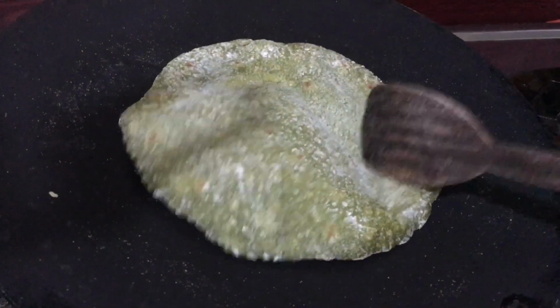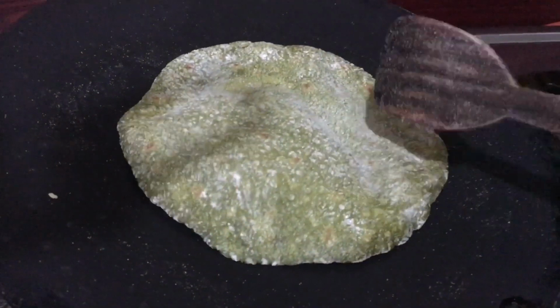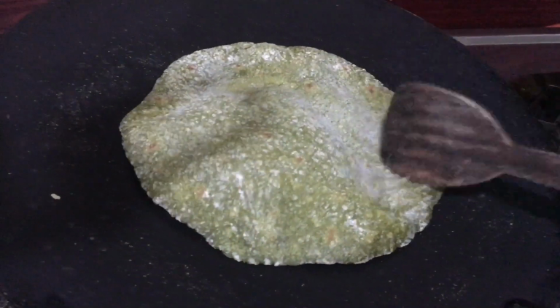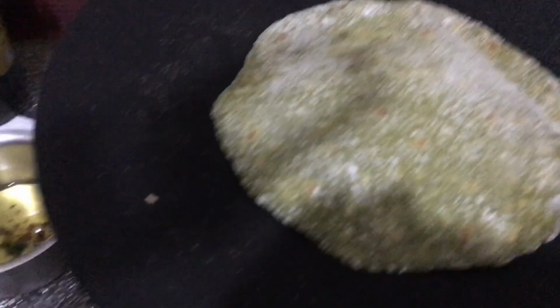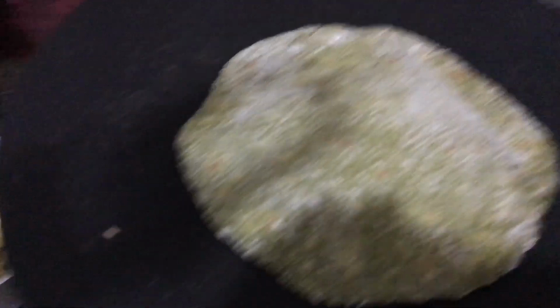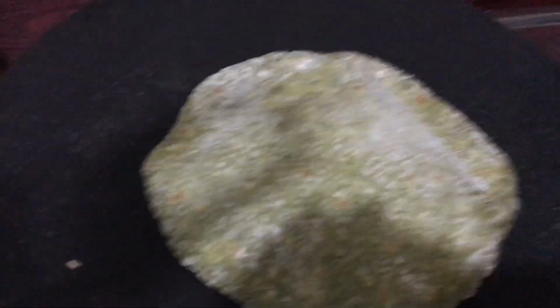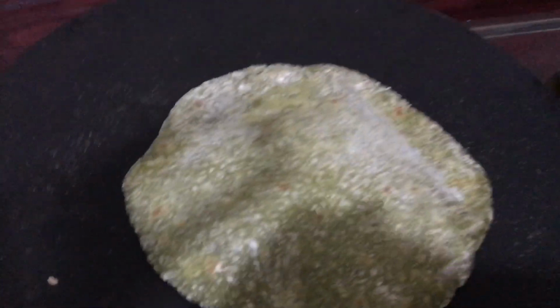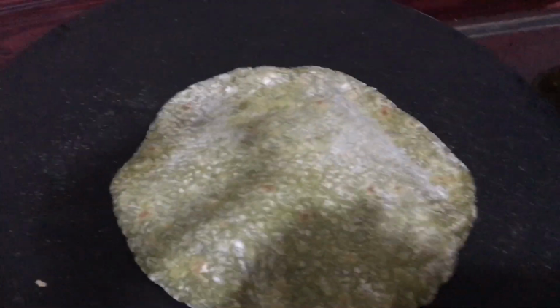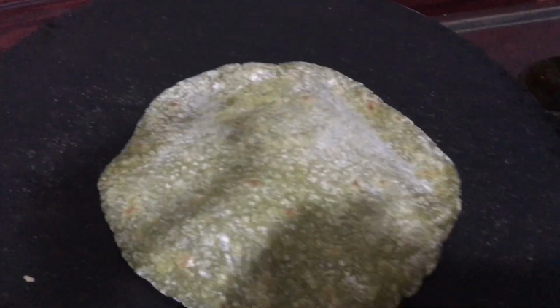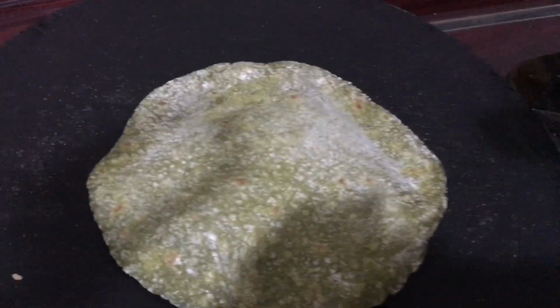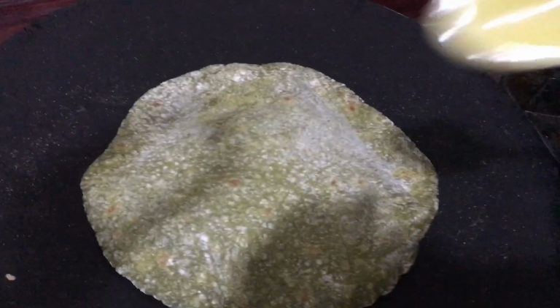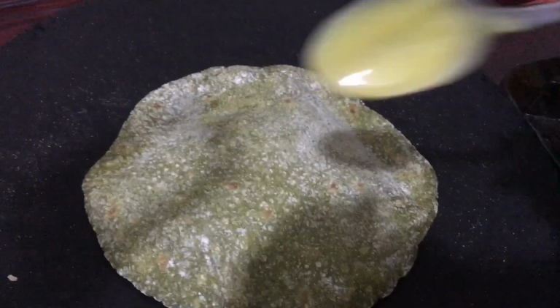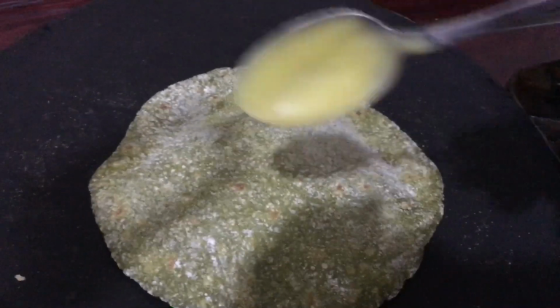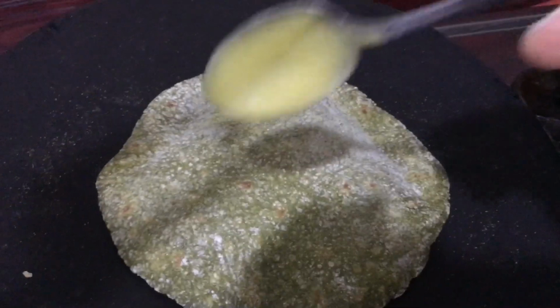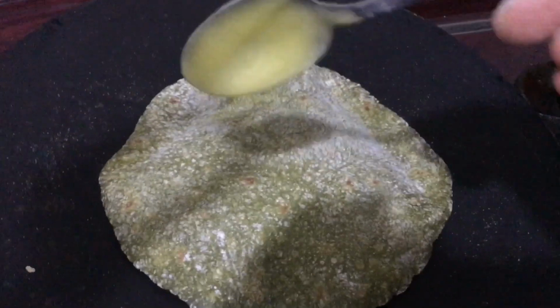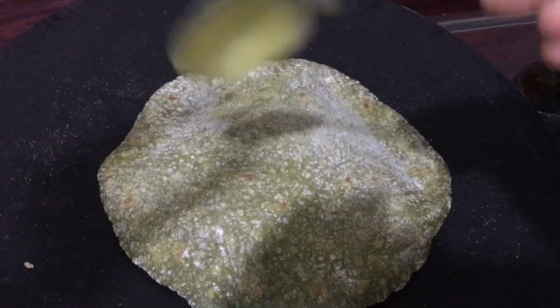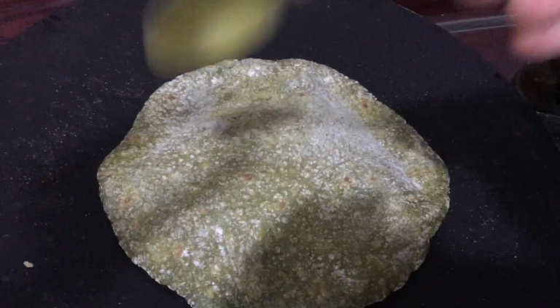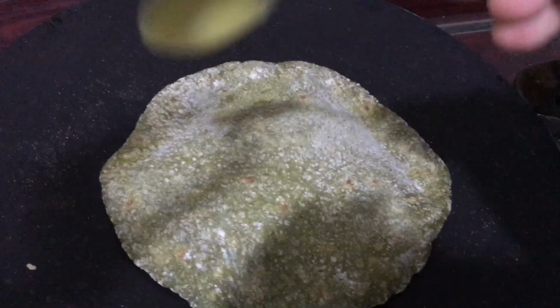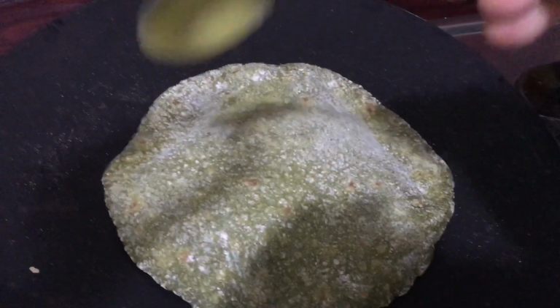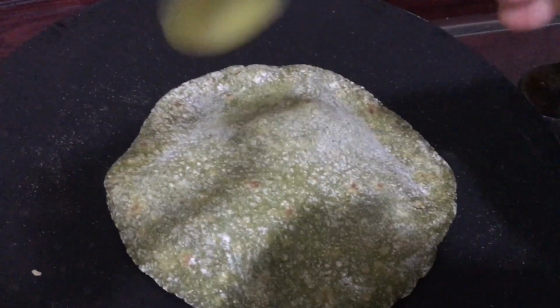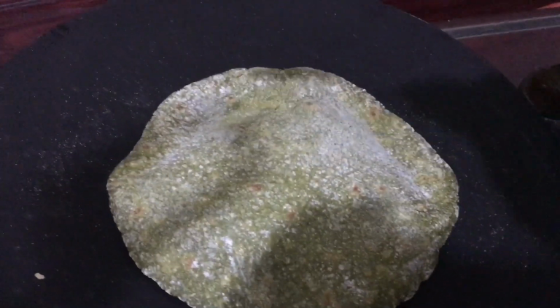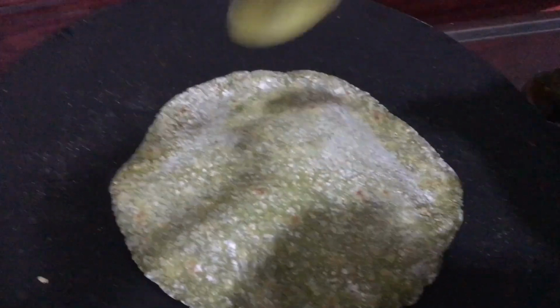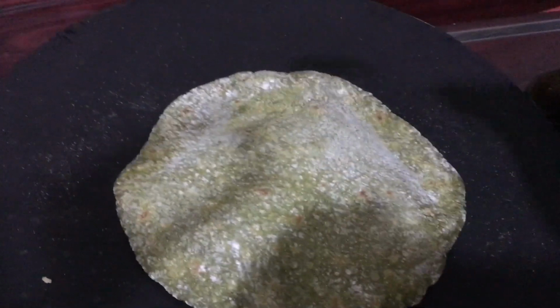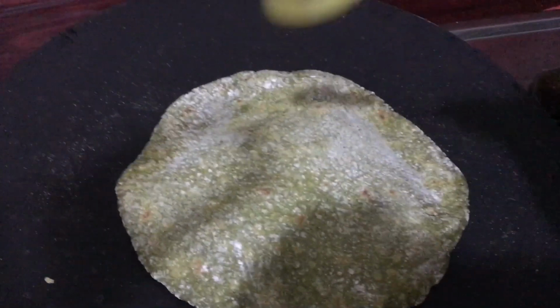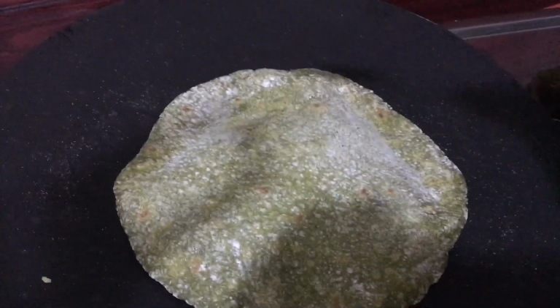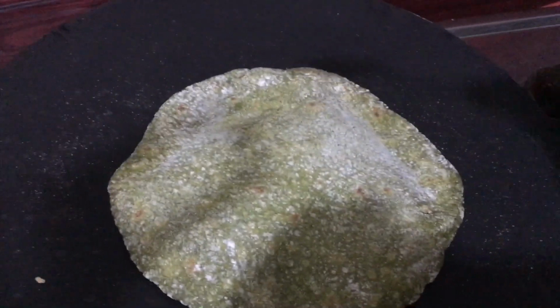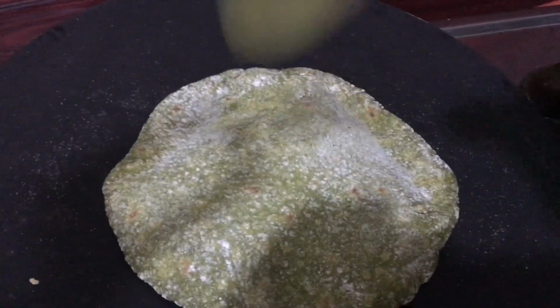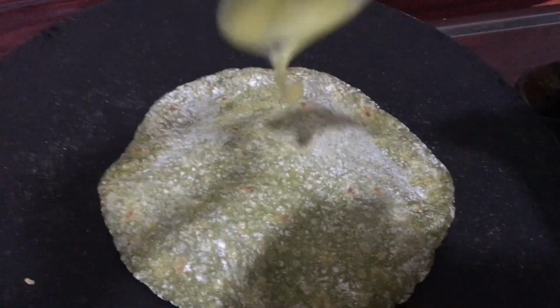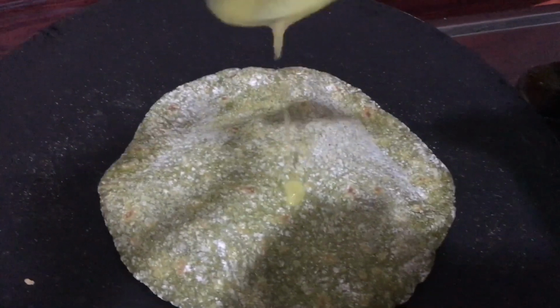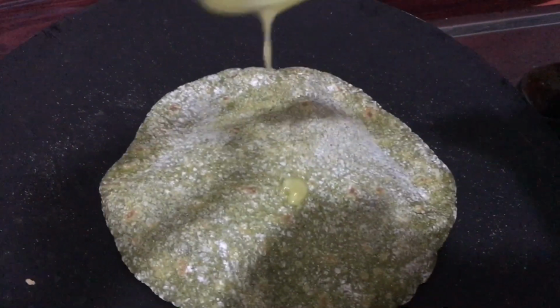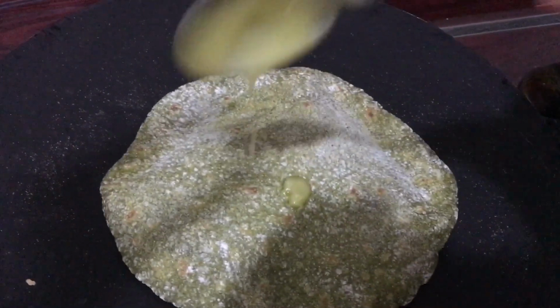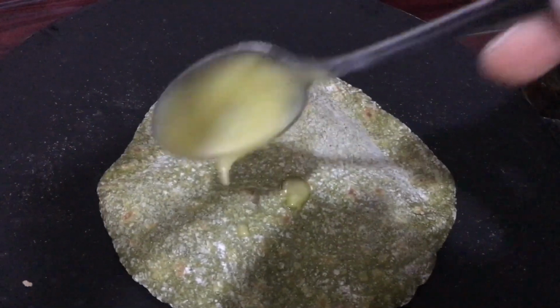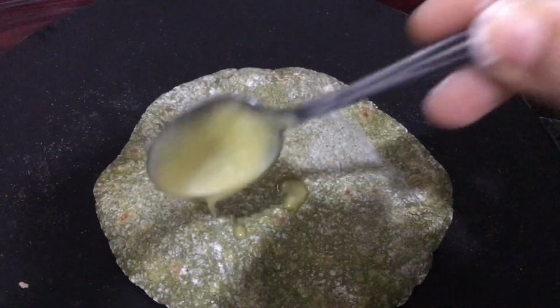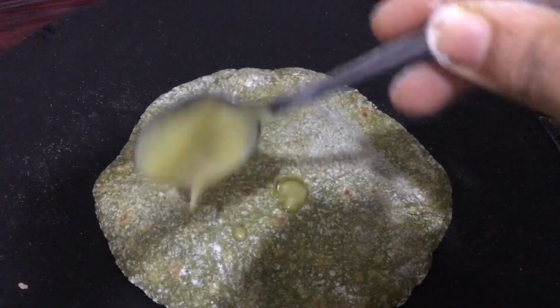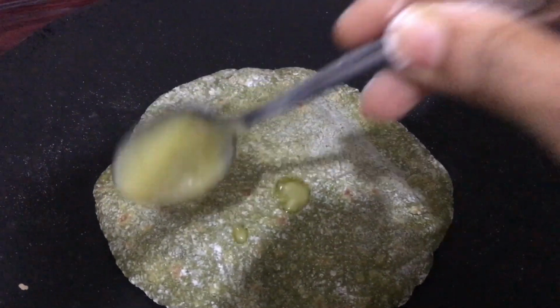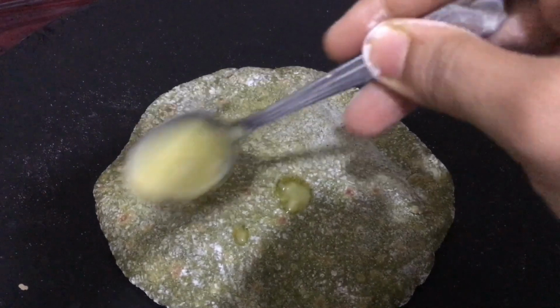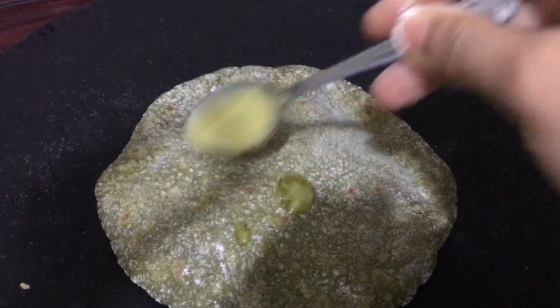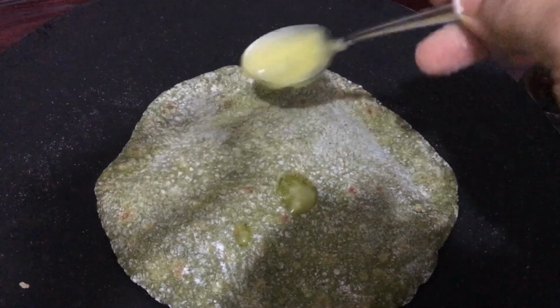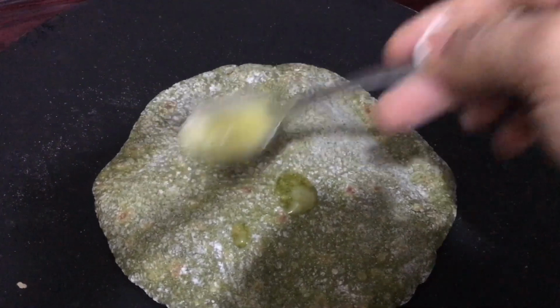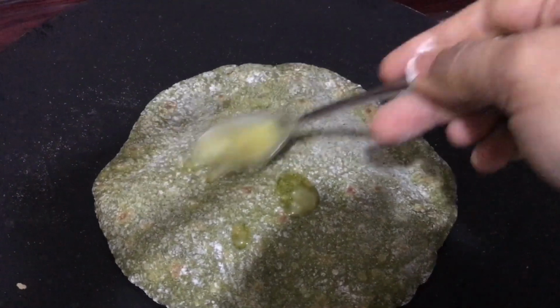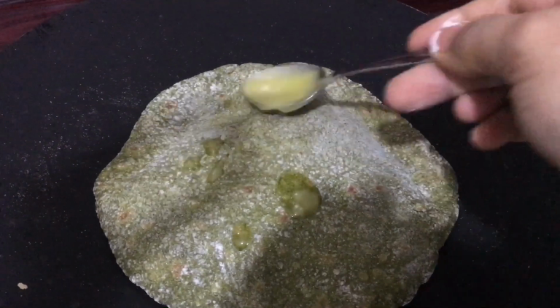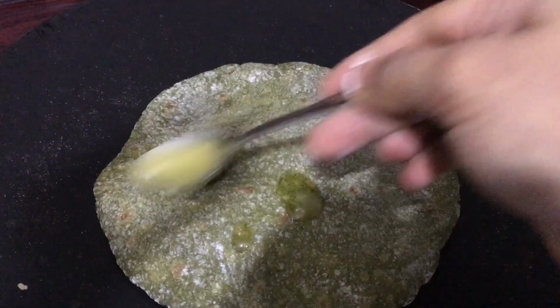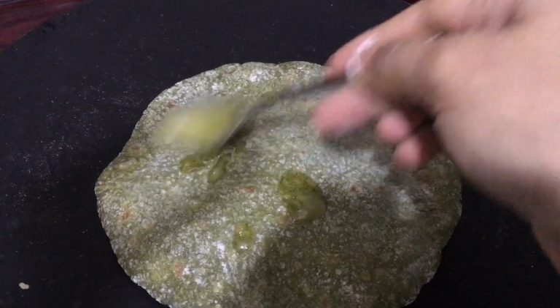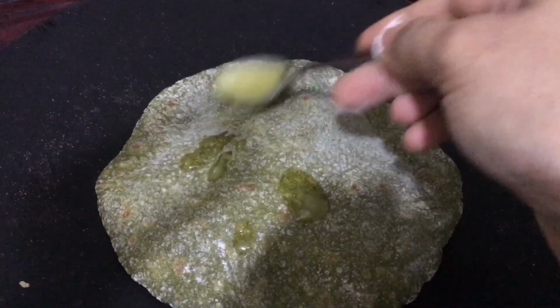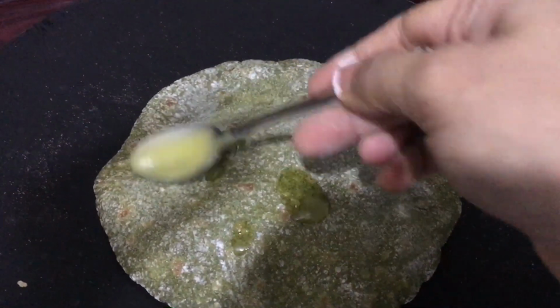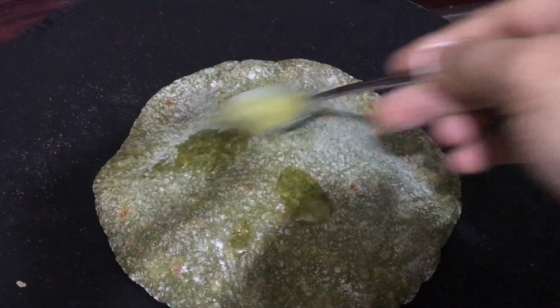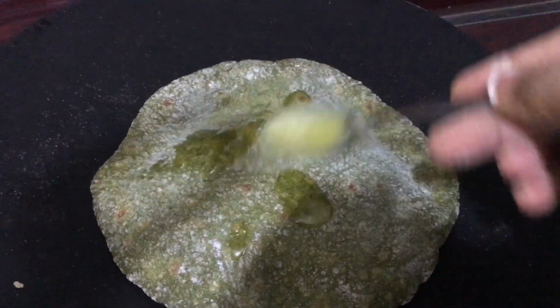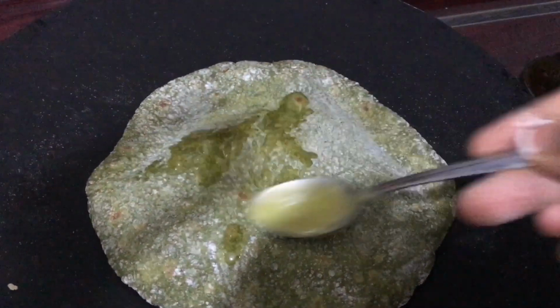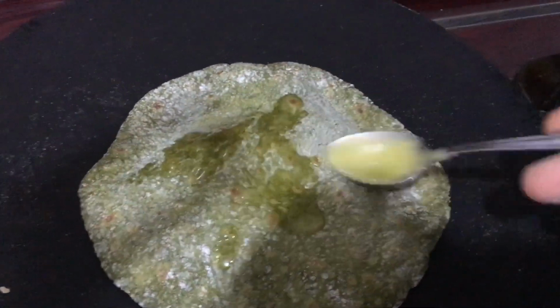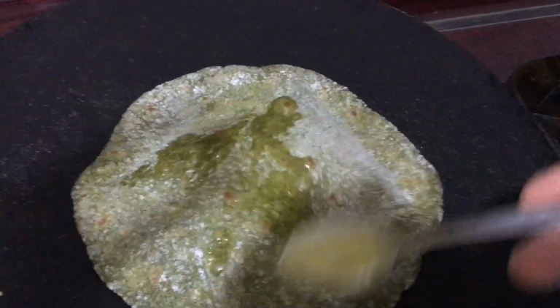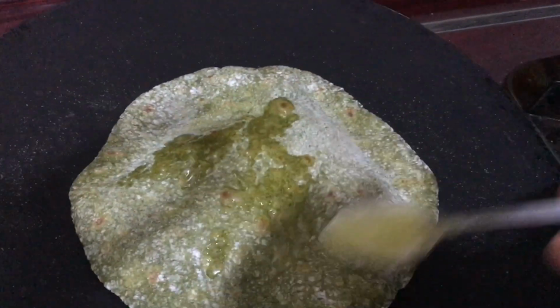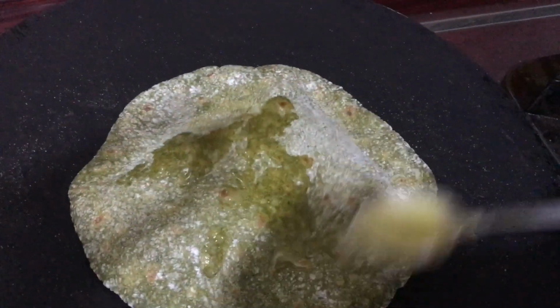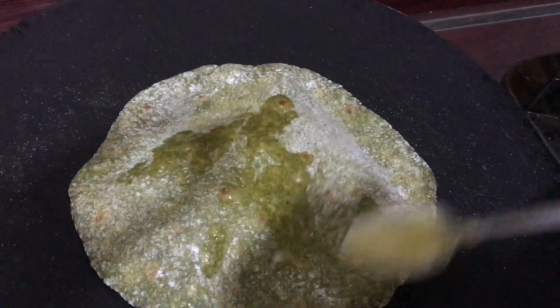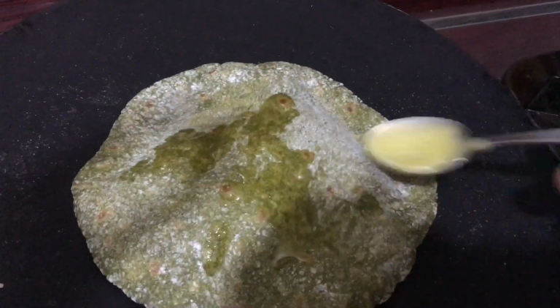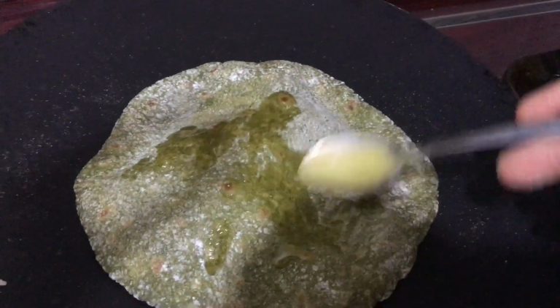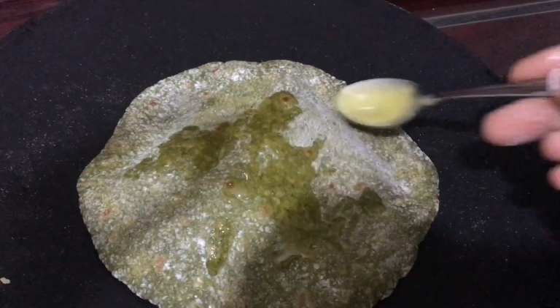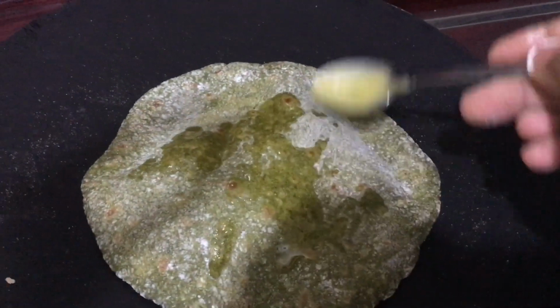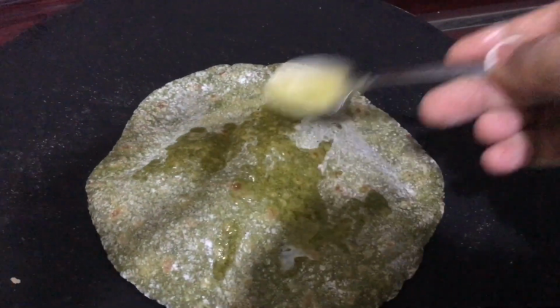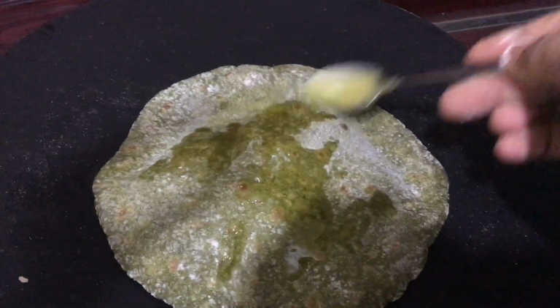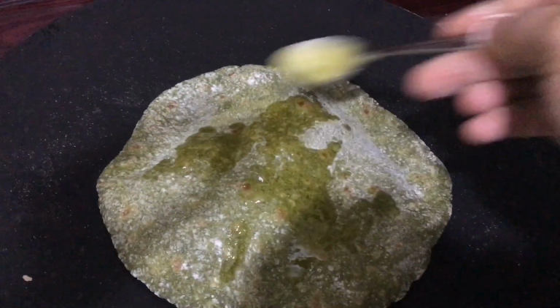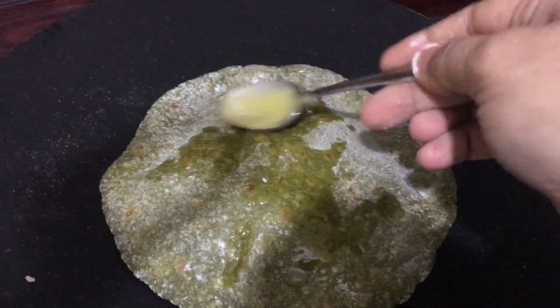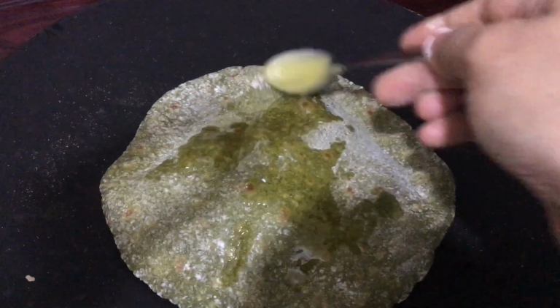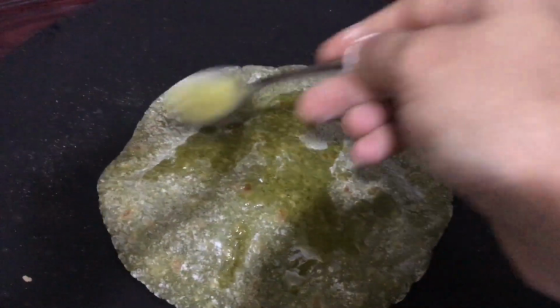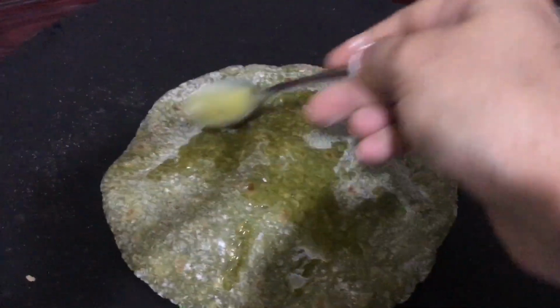Before removing from flame, apply some ghee for extra taste. A soft chapati will be ready.